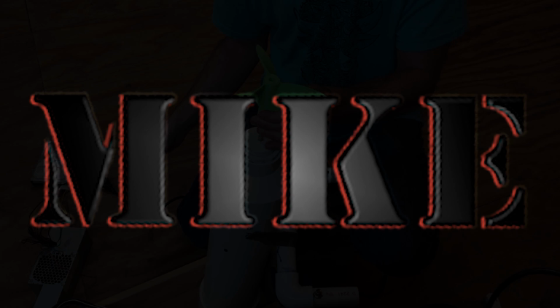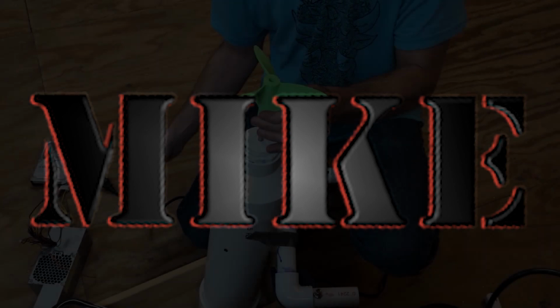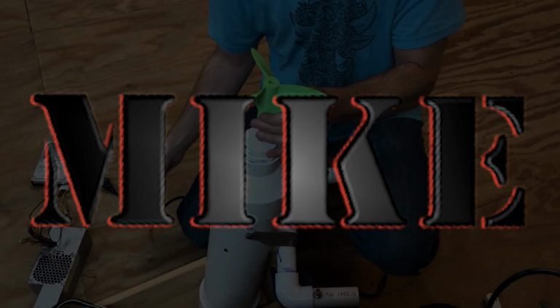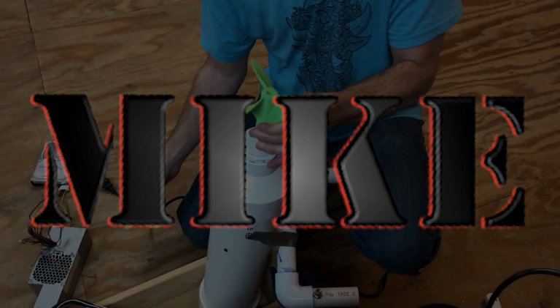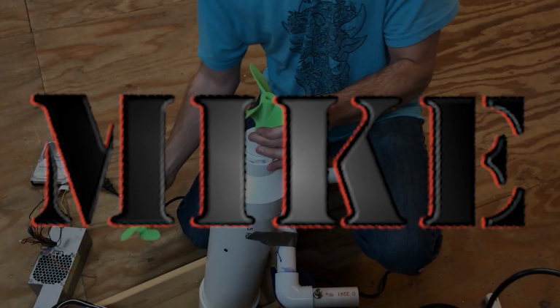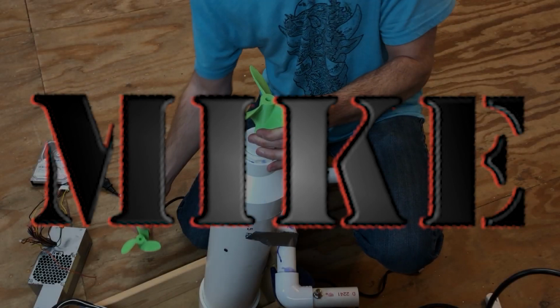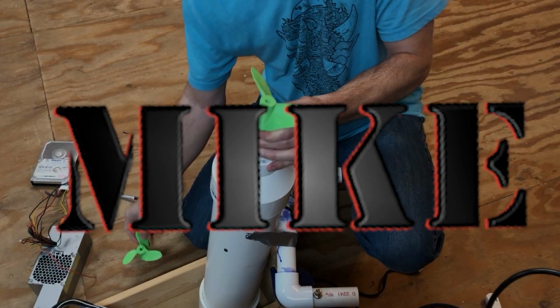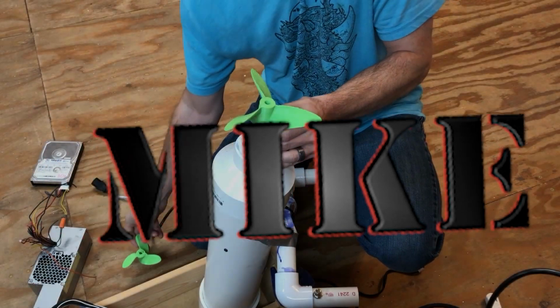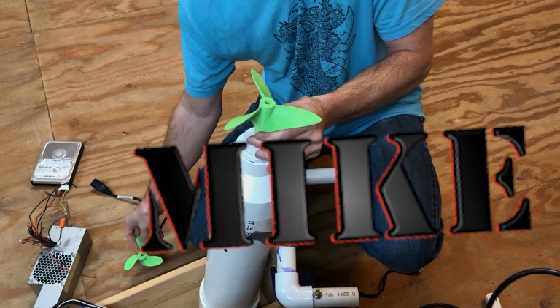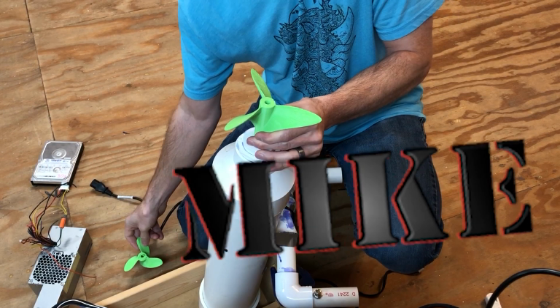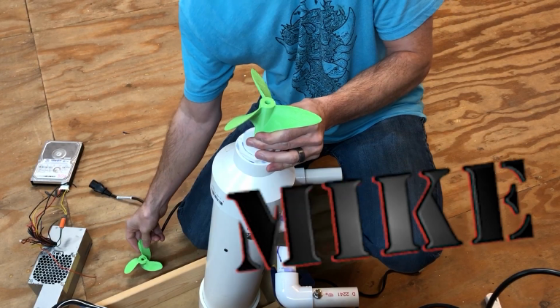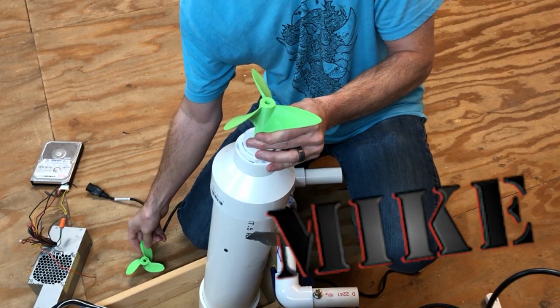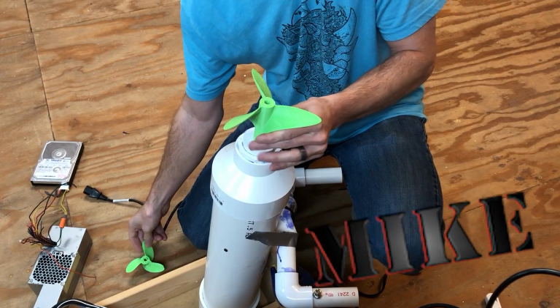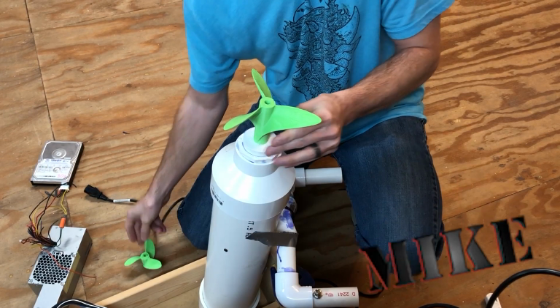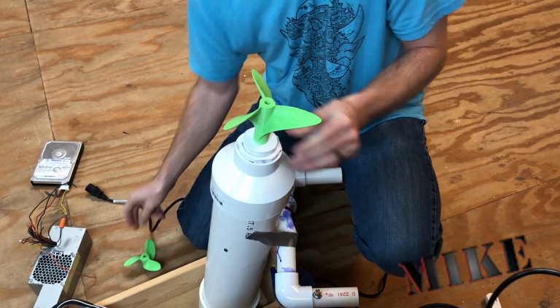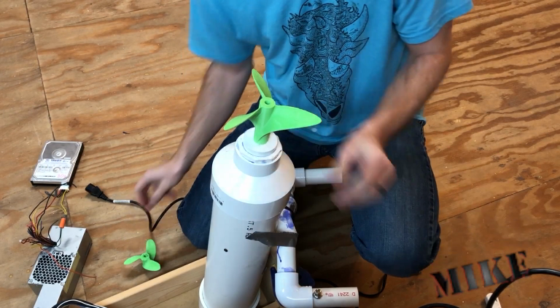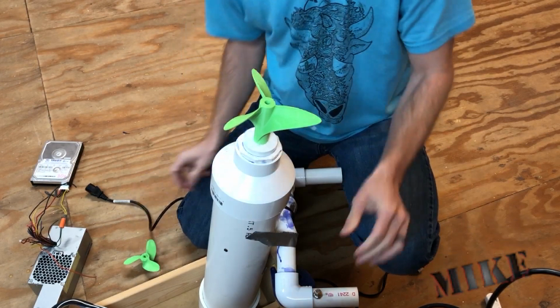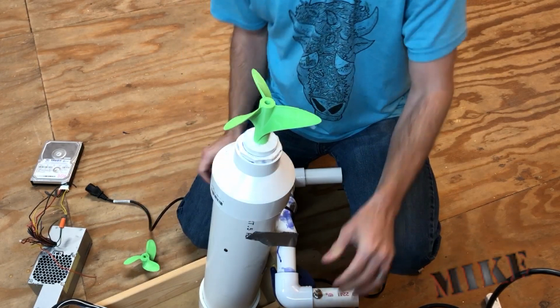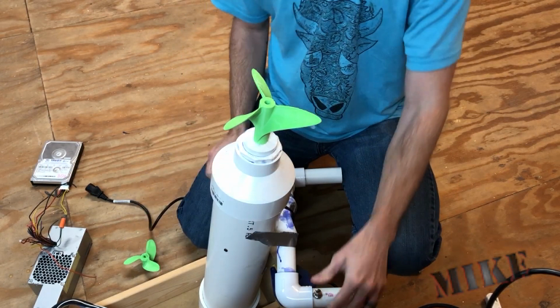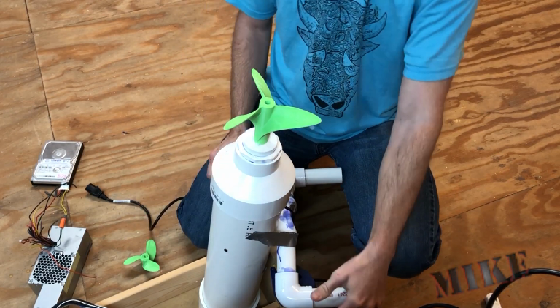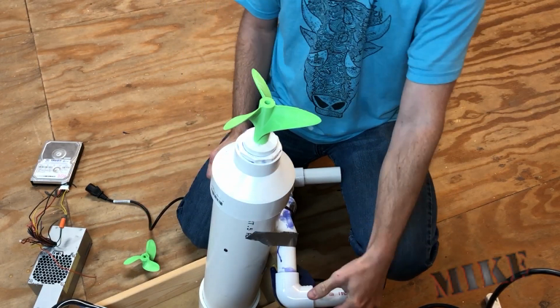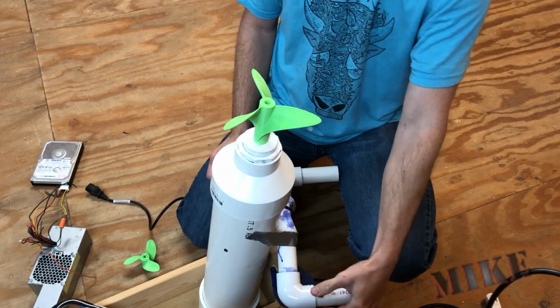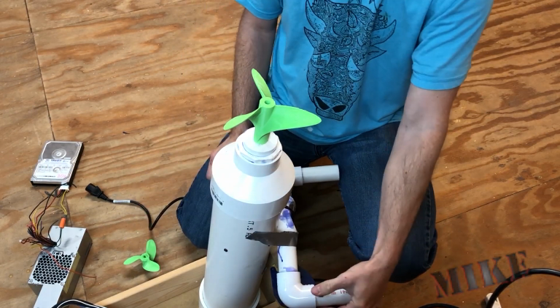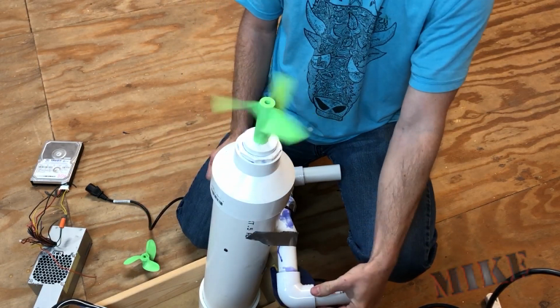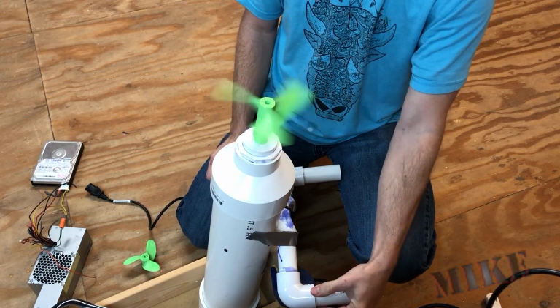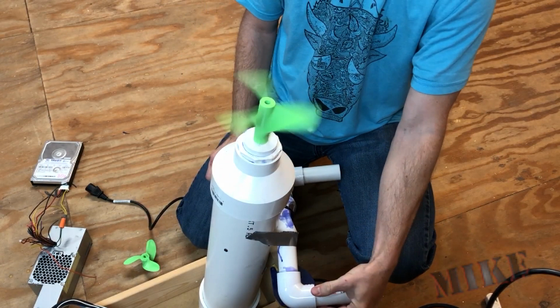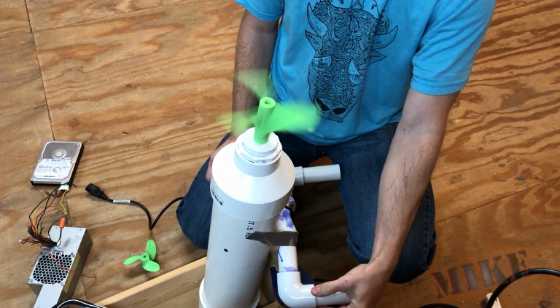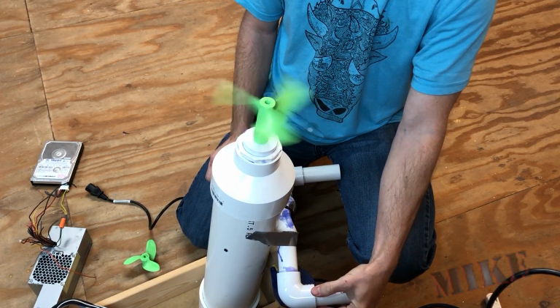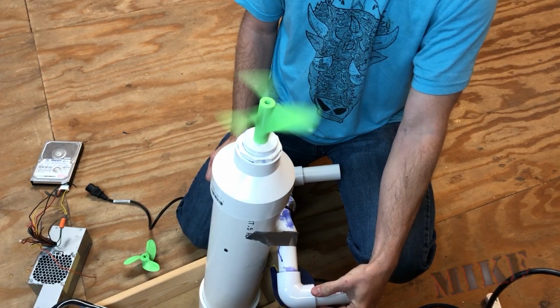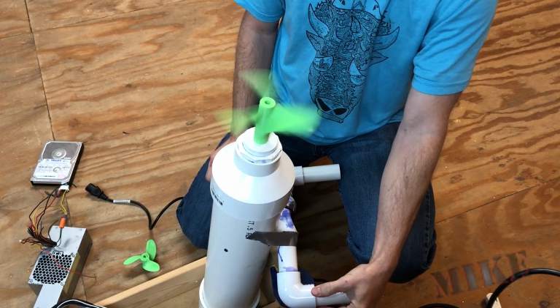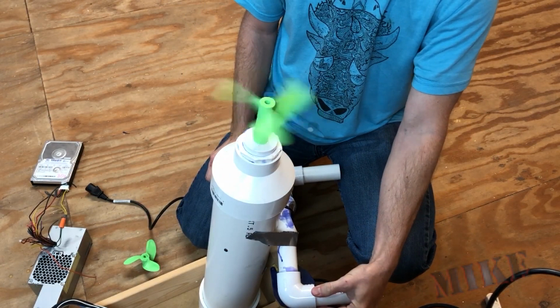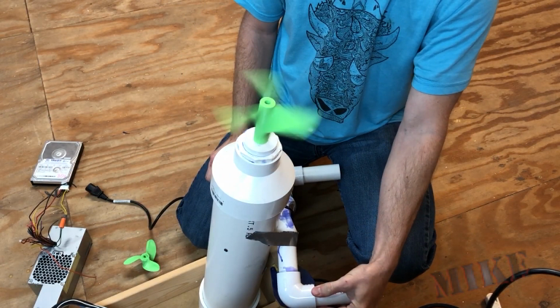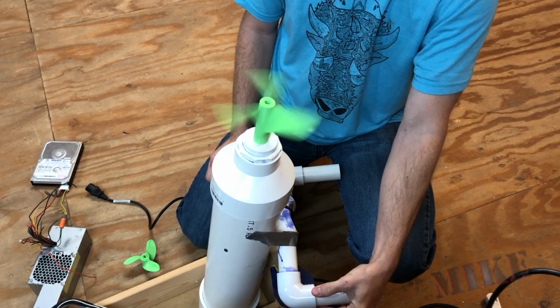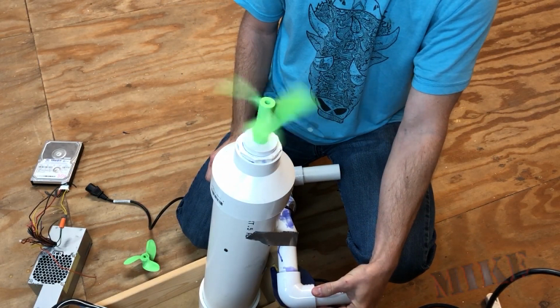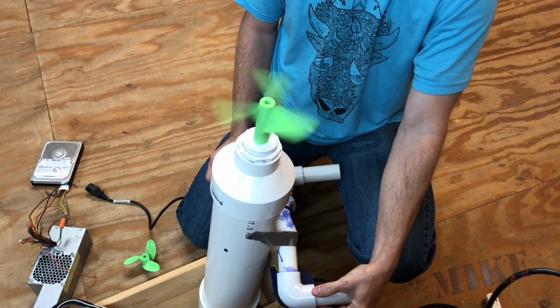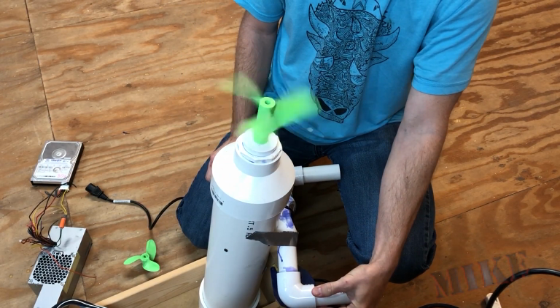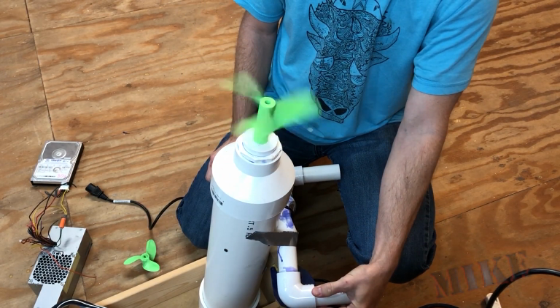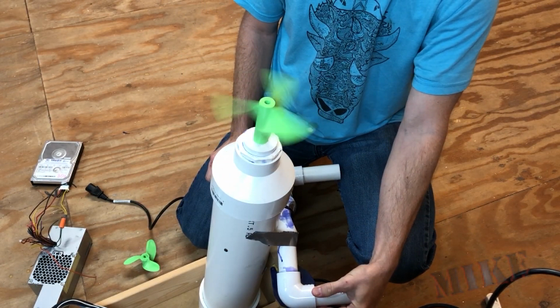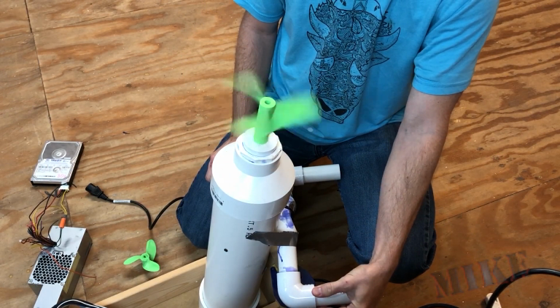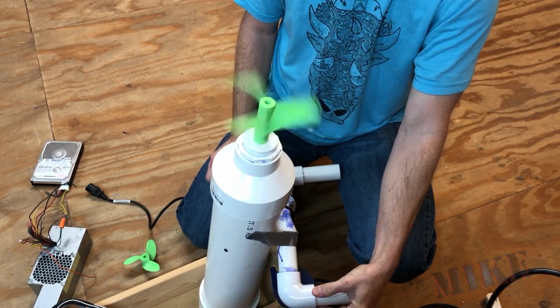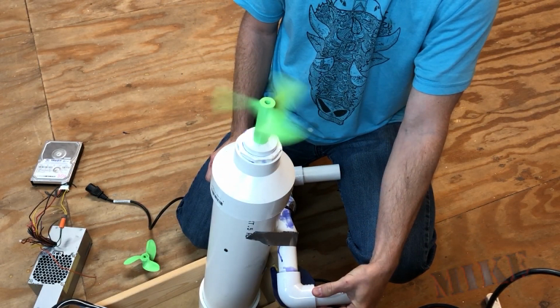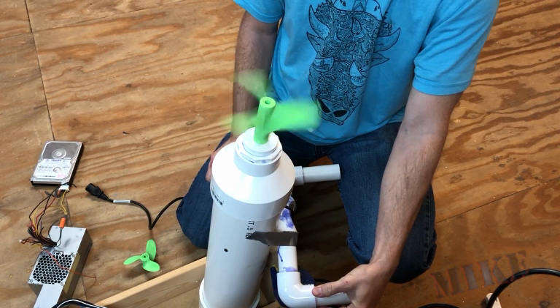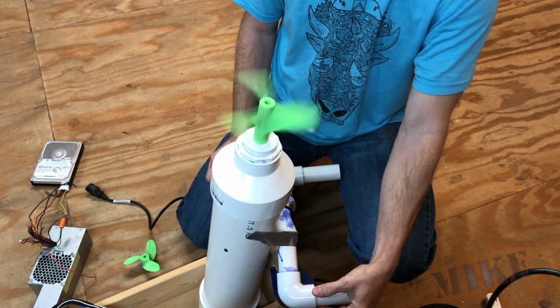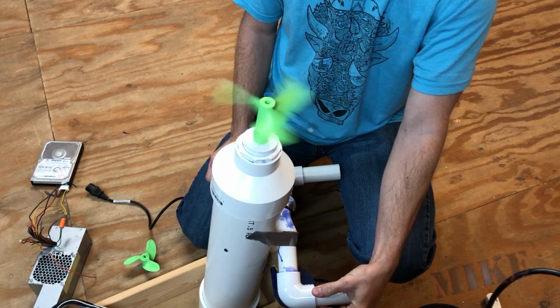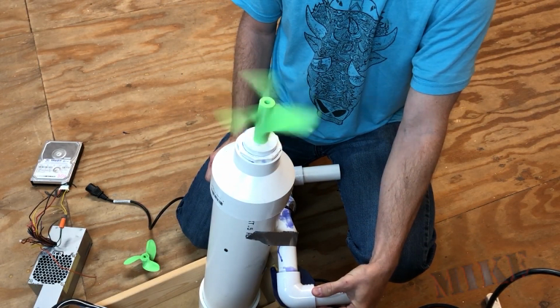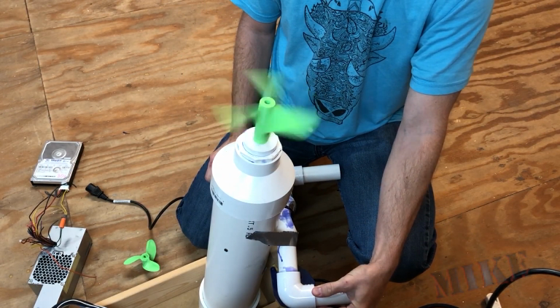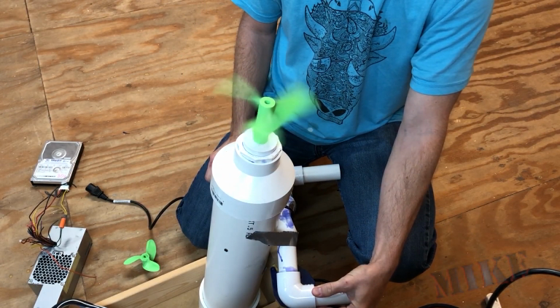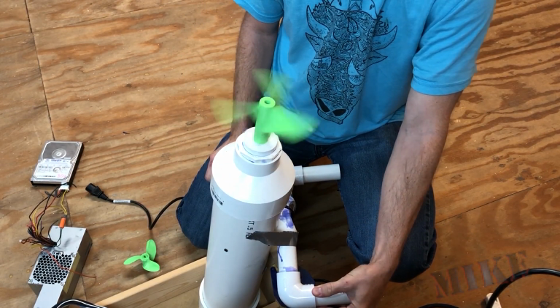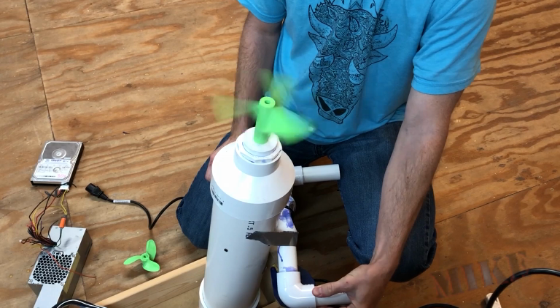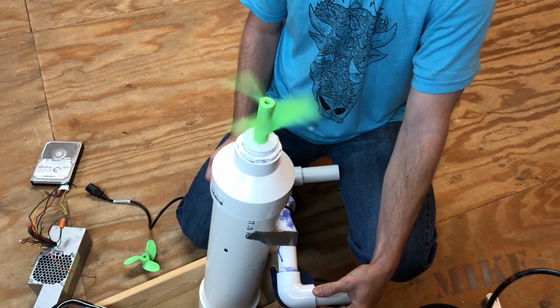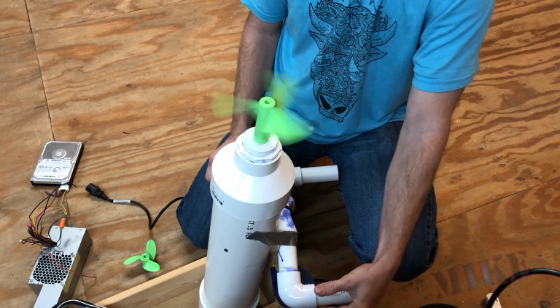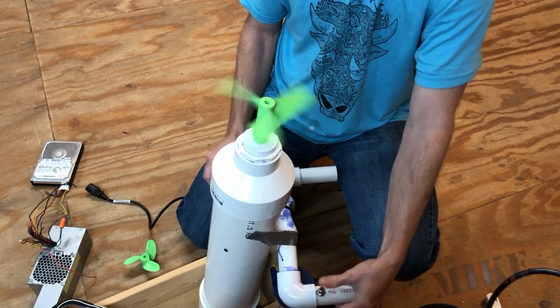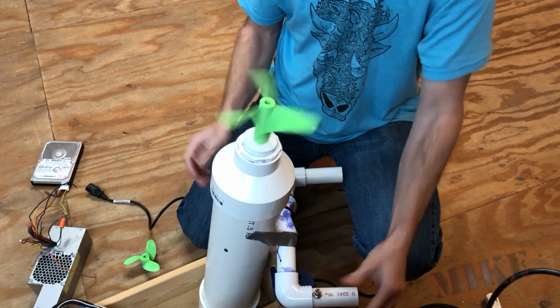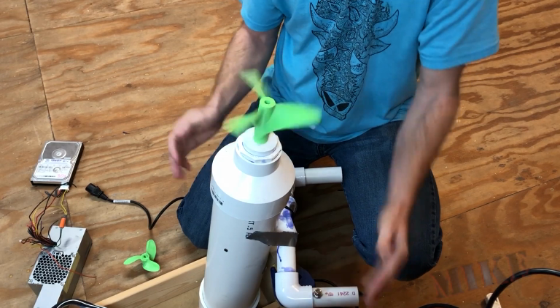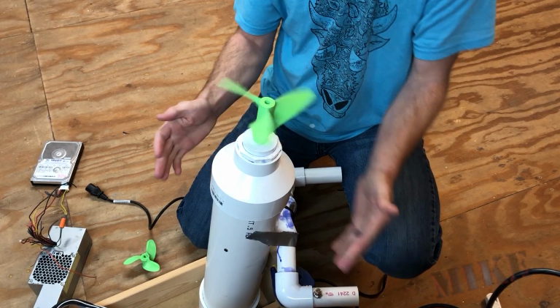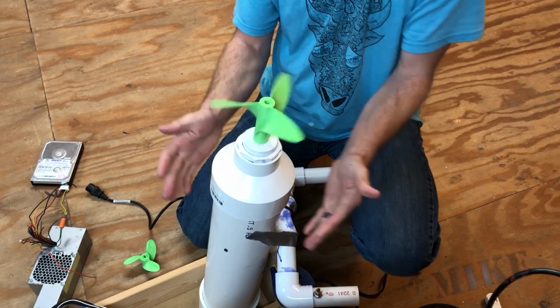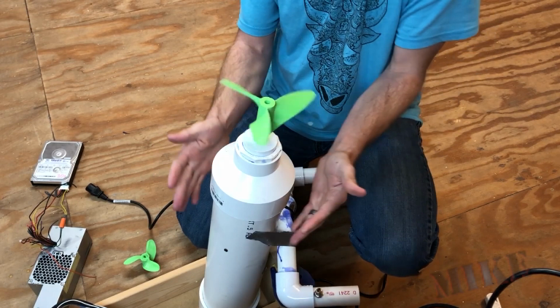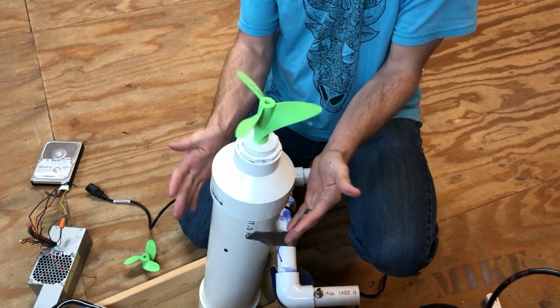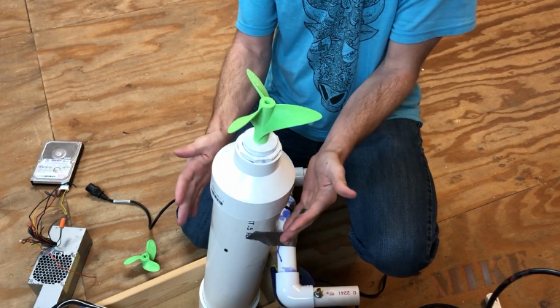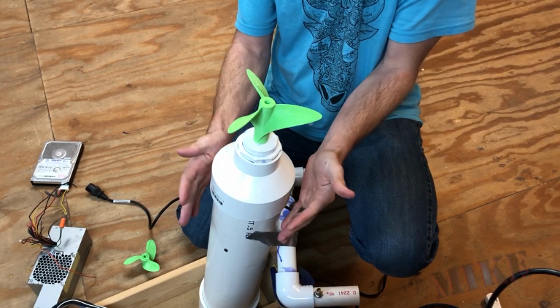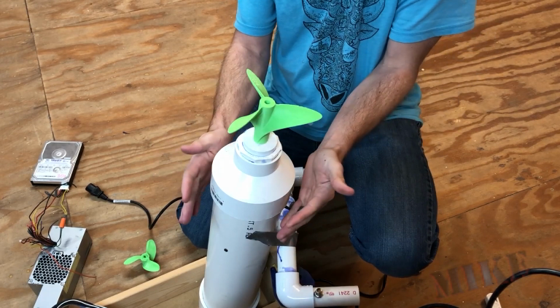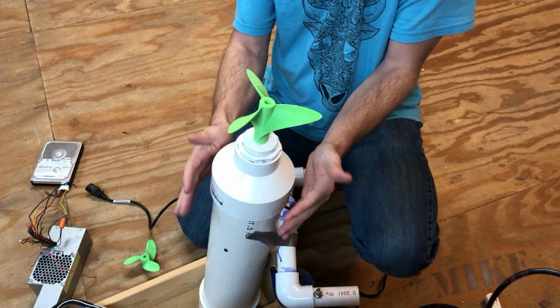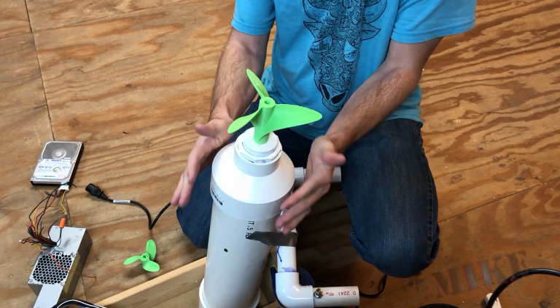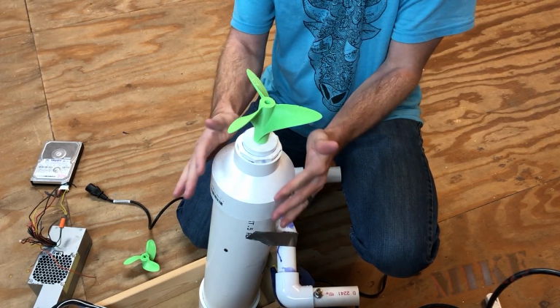Hi, I'm Mike Thompson. I'm making a diver propulsion vehicle. Actually, let me back up just a bit and show you how I got to this point.